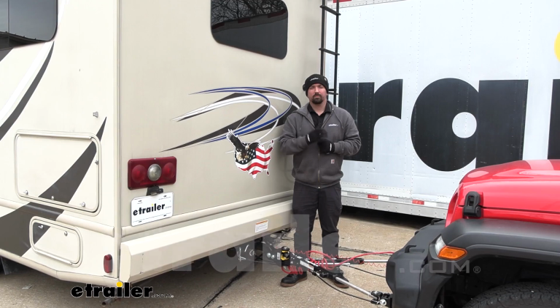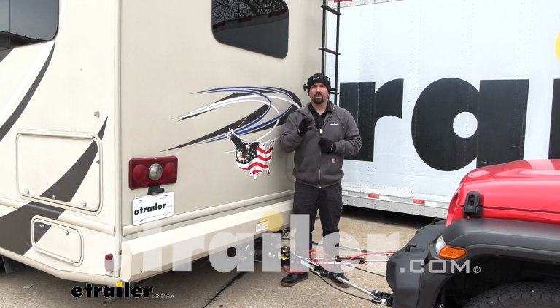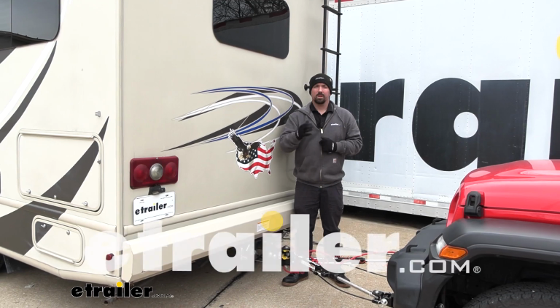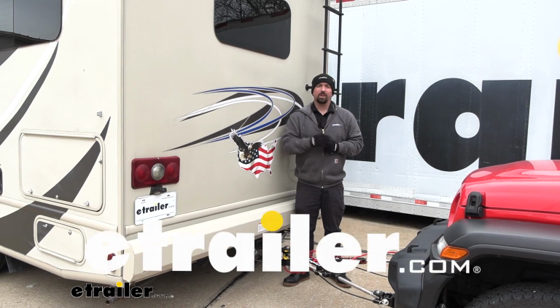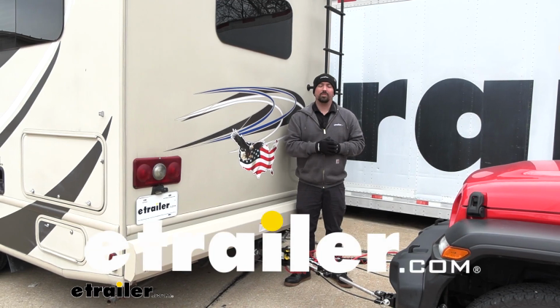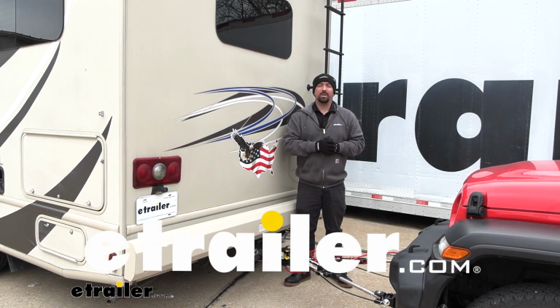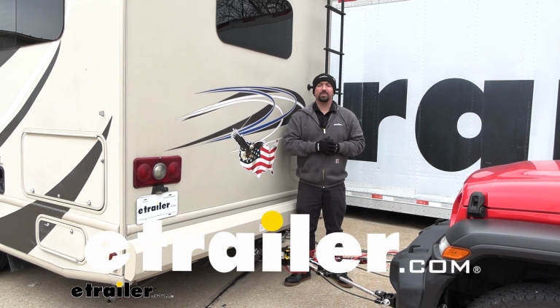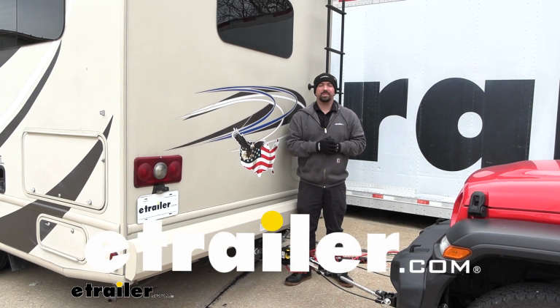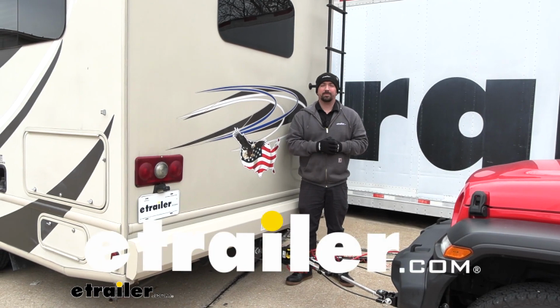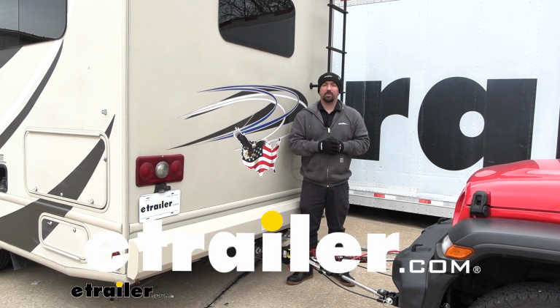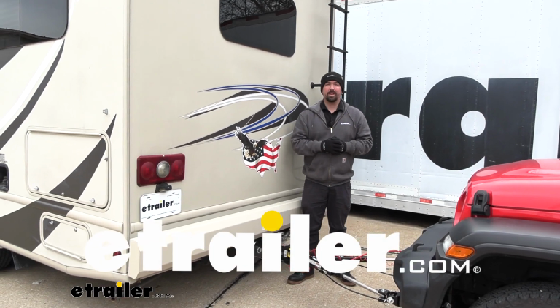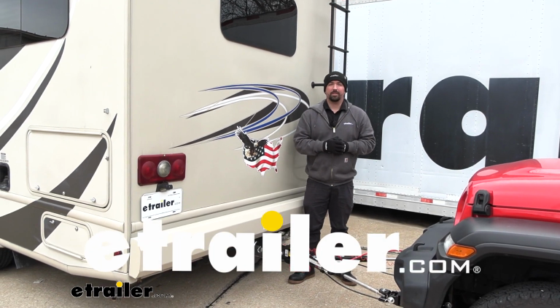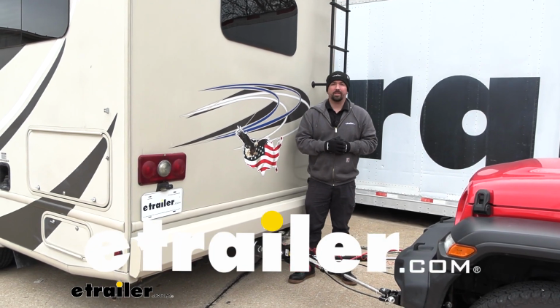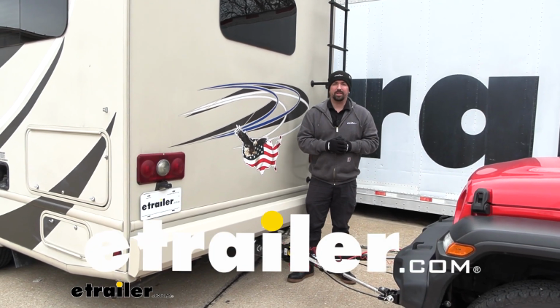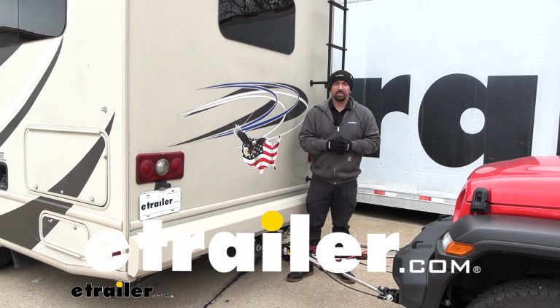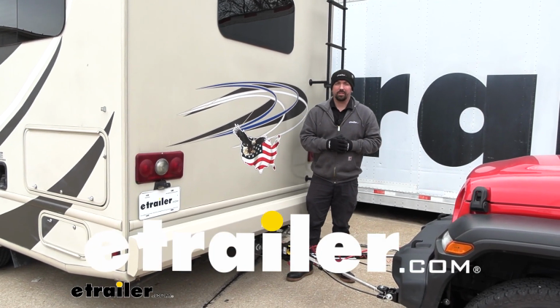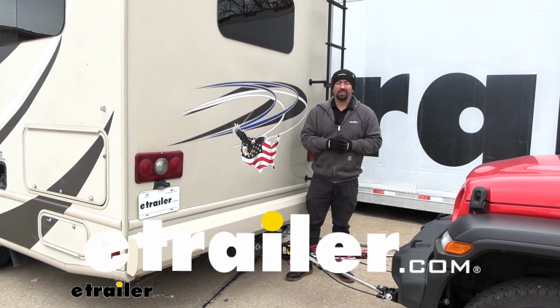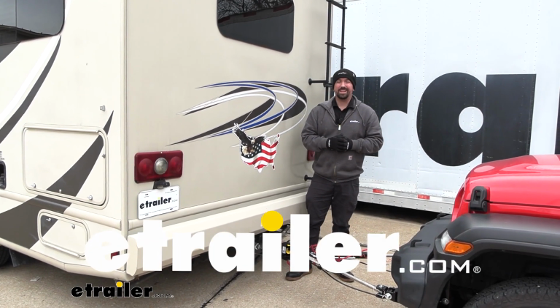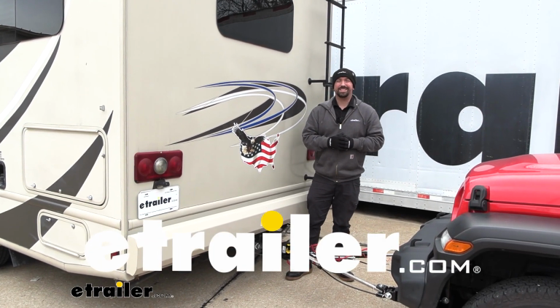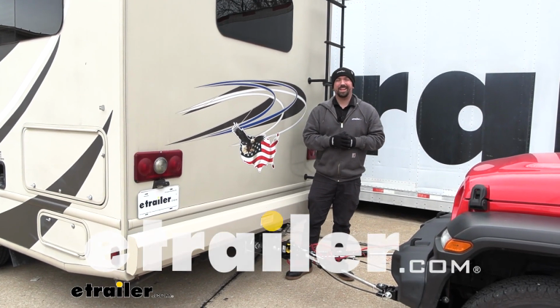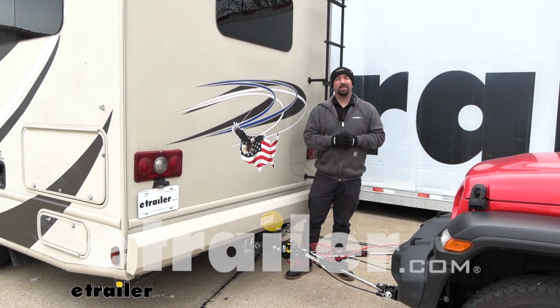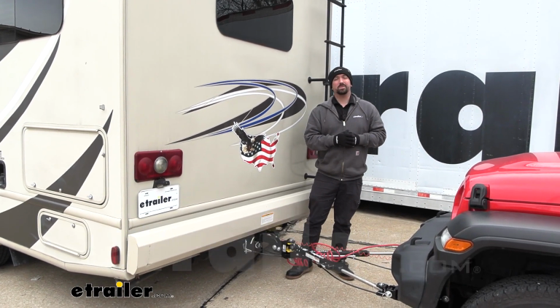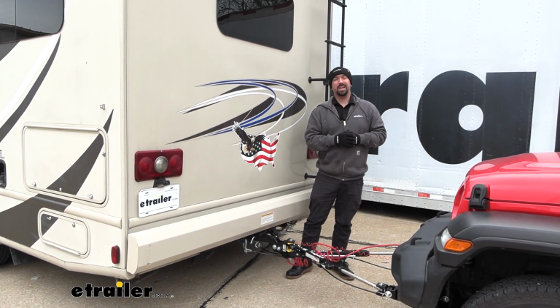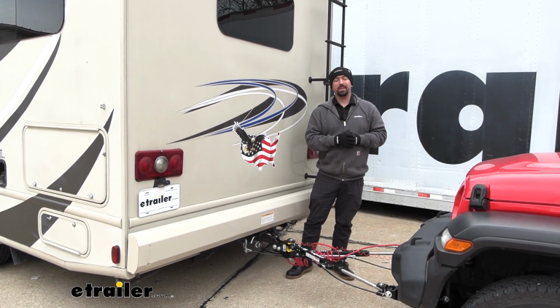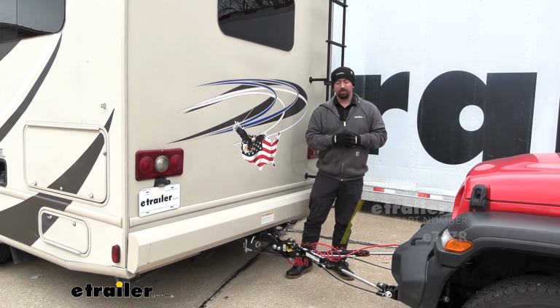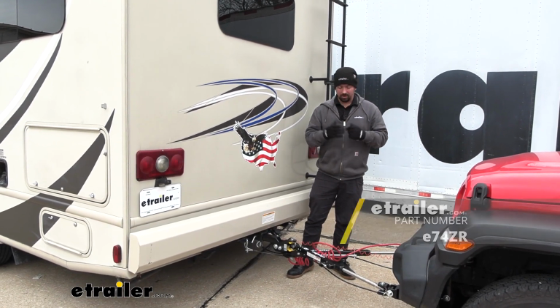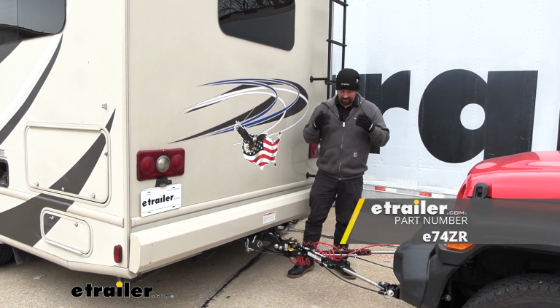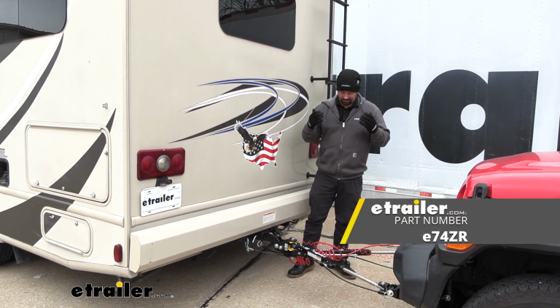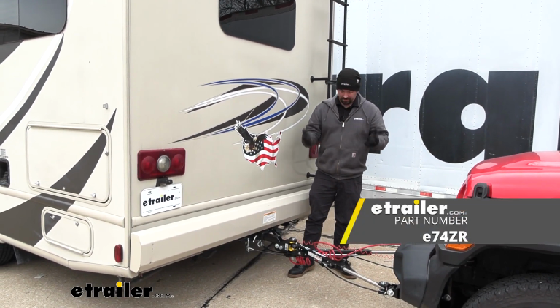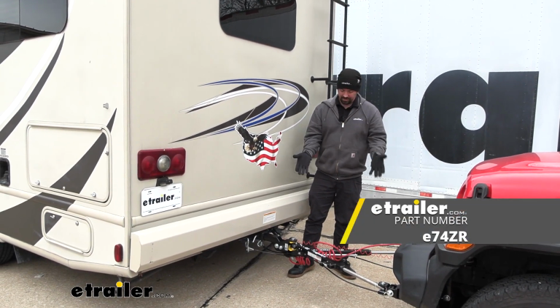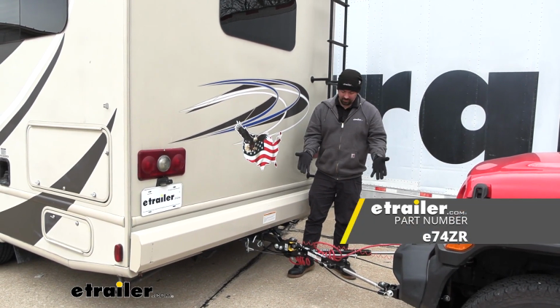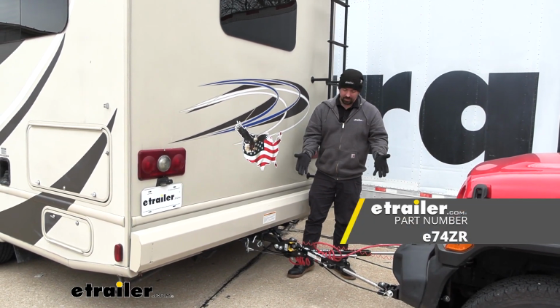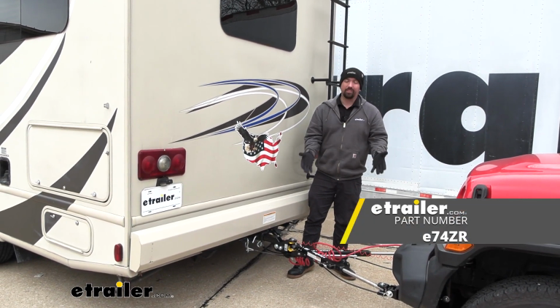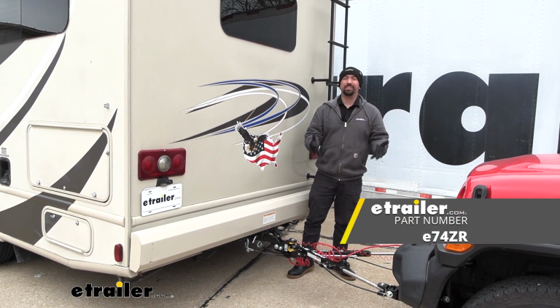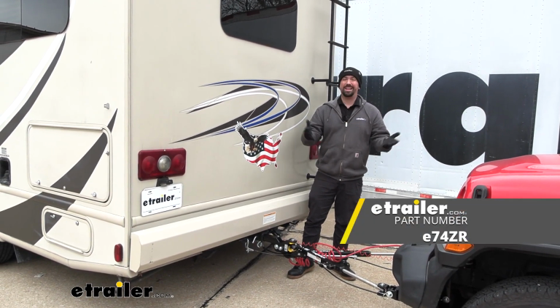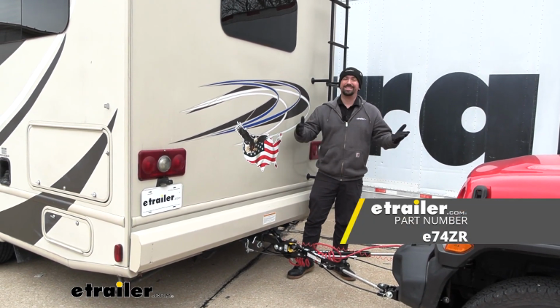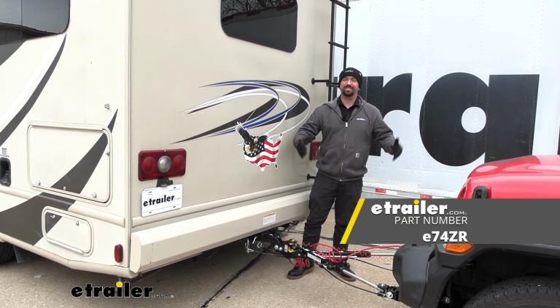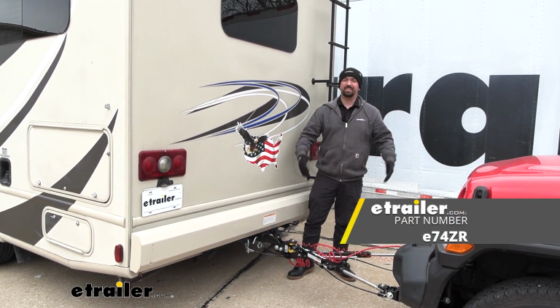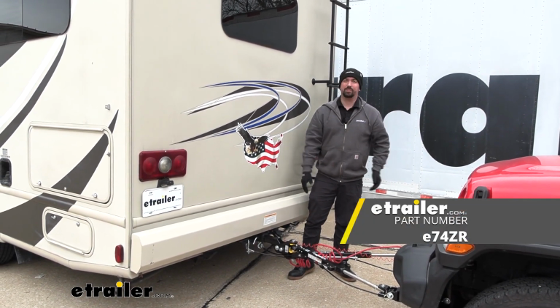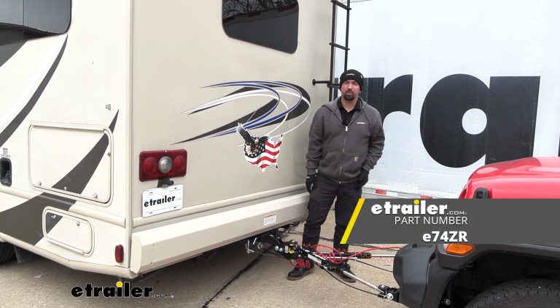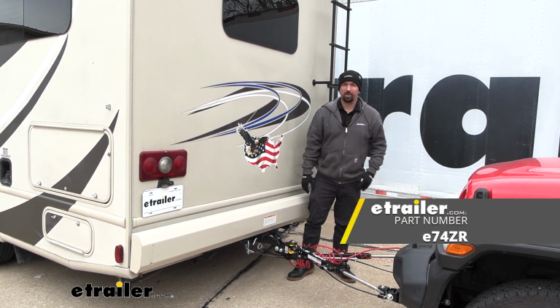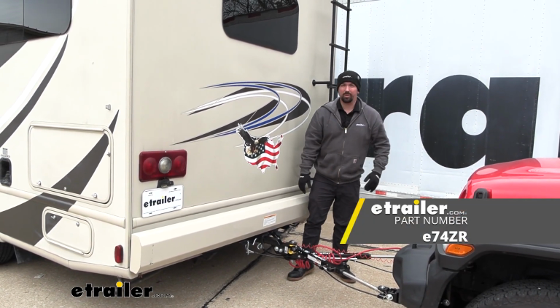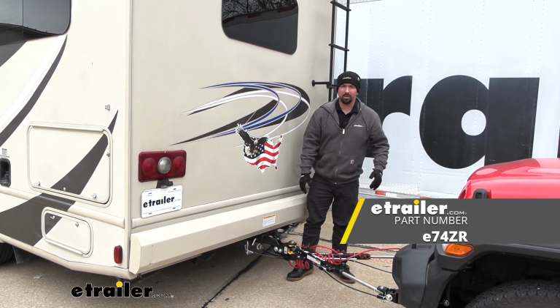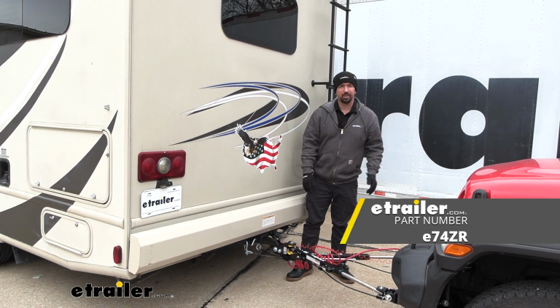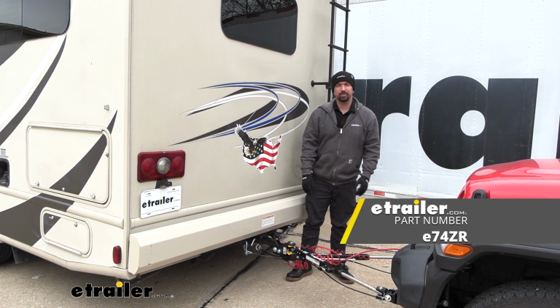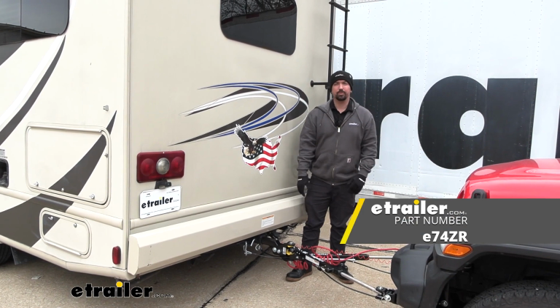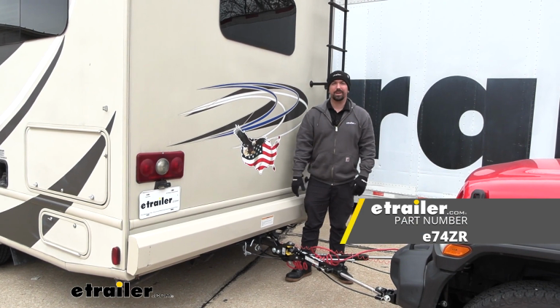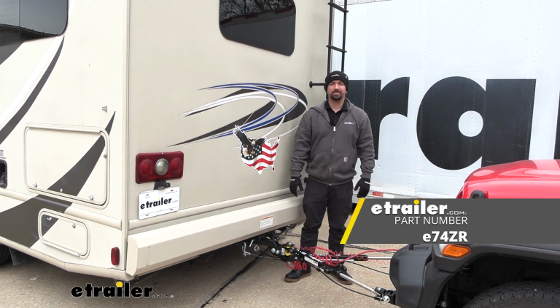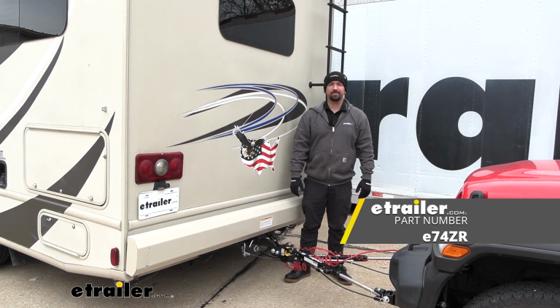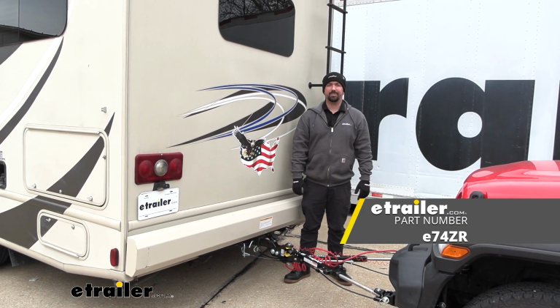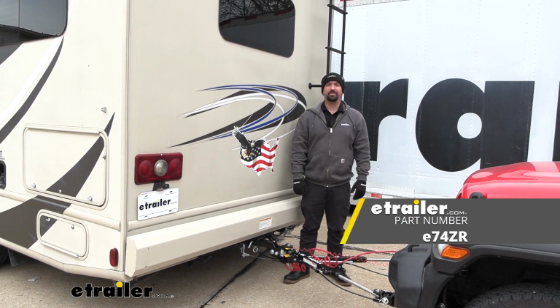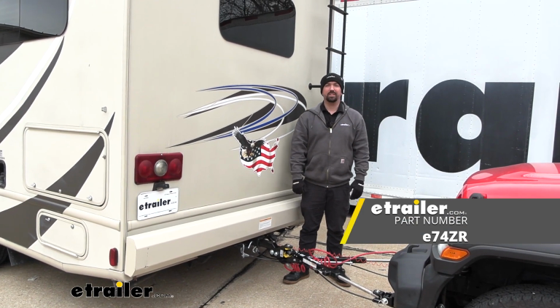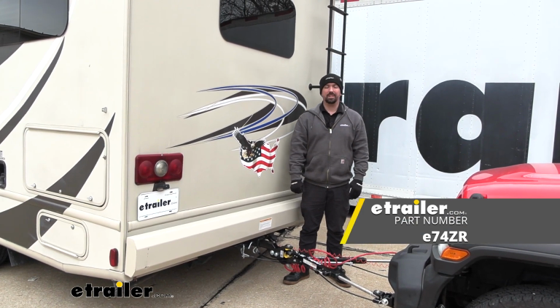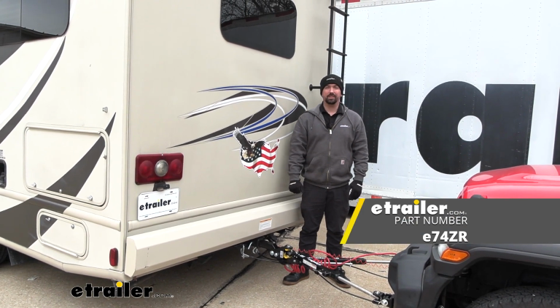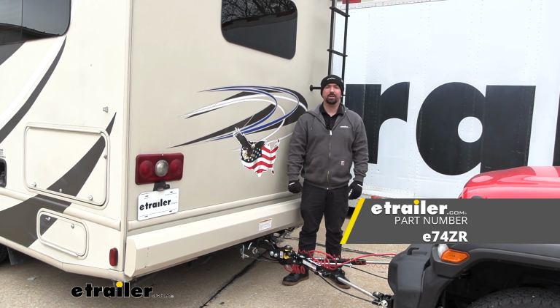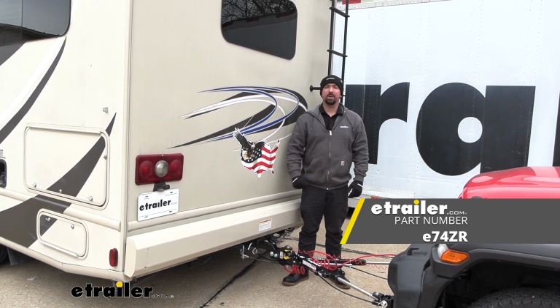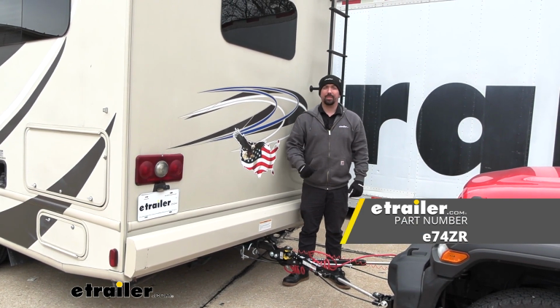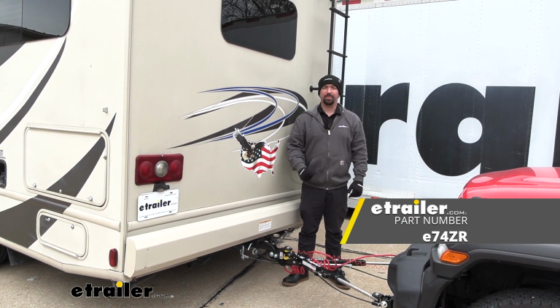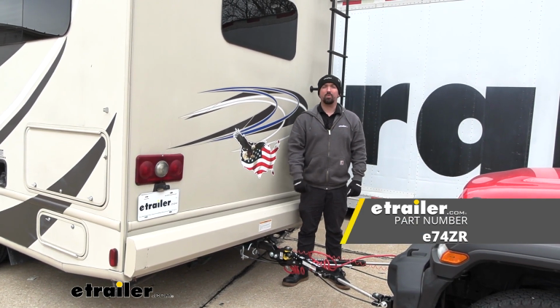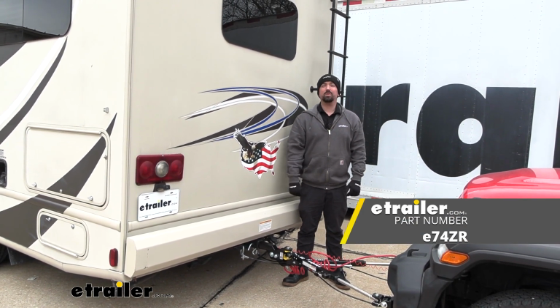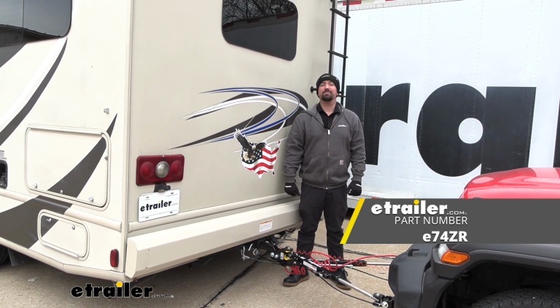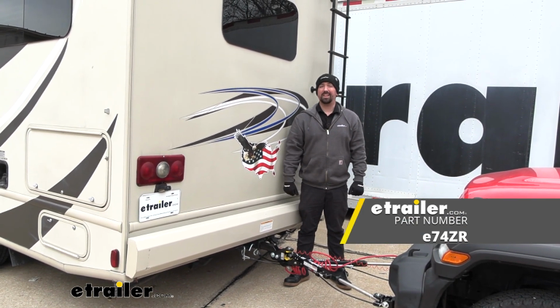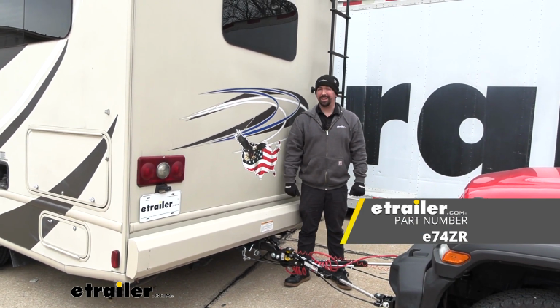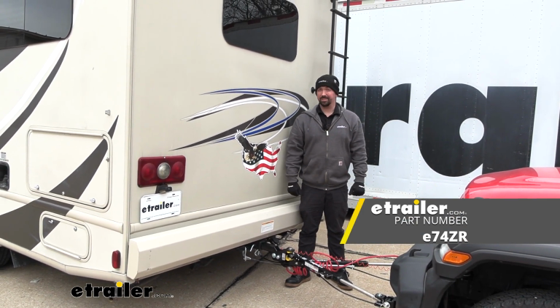Hello neighbors, it's Brad here at E-Trailer and today we're taking a look at the E-Trailer SD Tow Bar on a 2015 Thor Vegas.